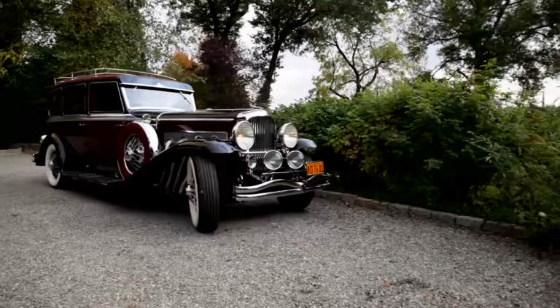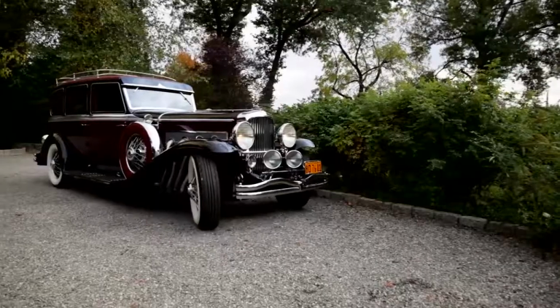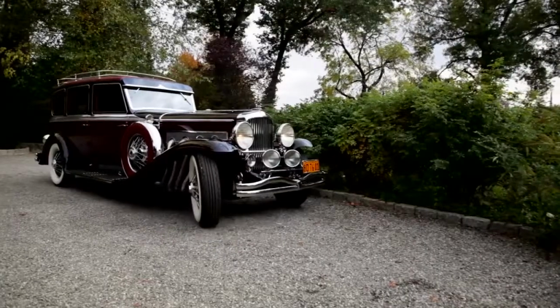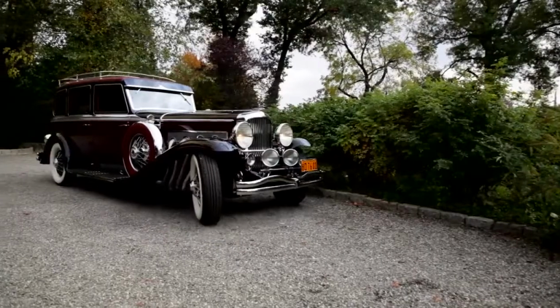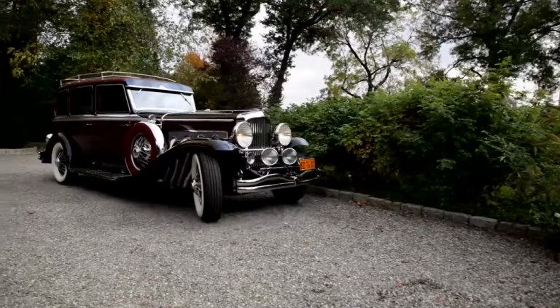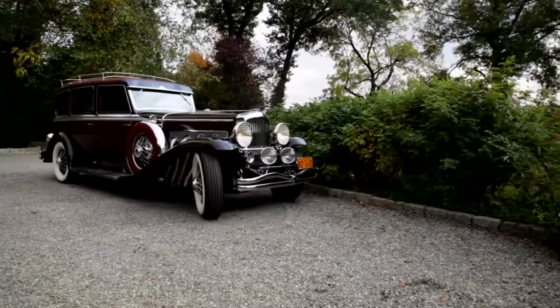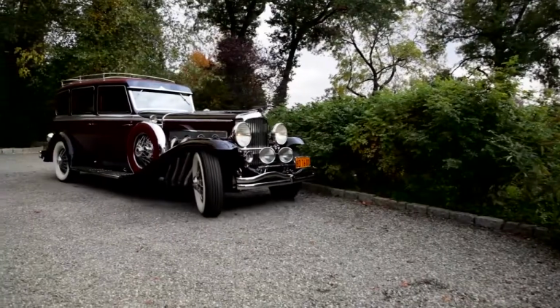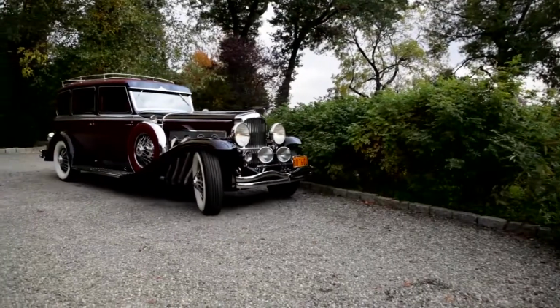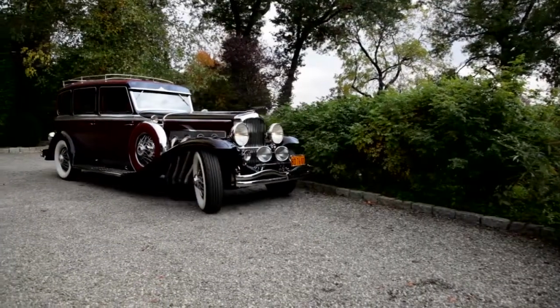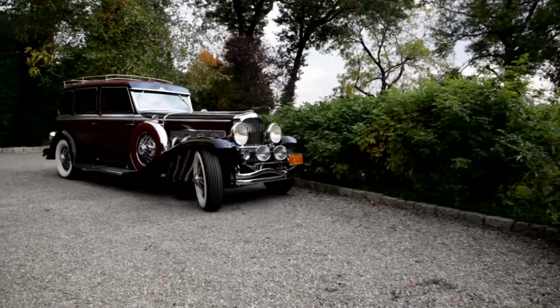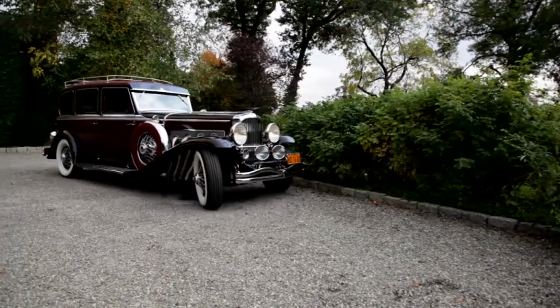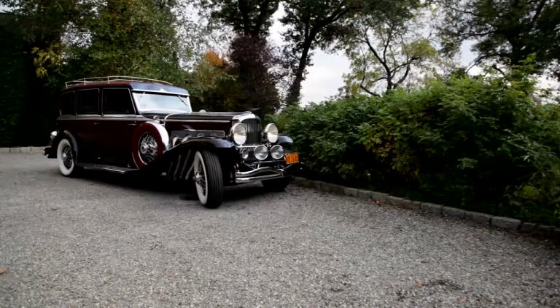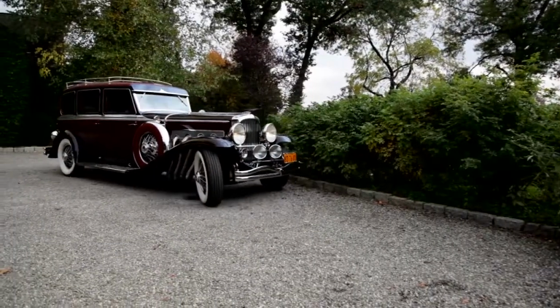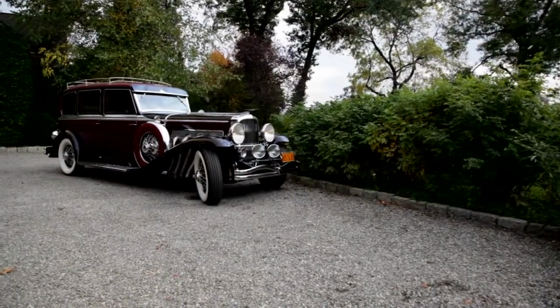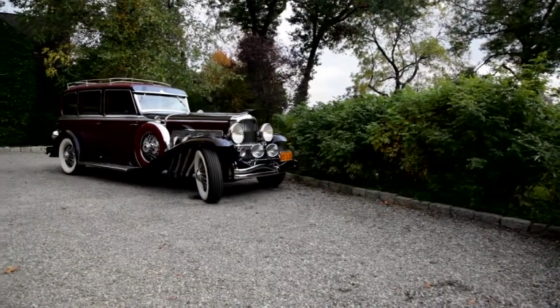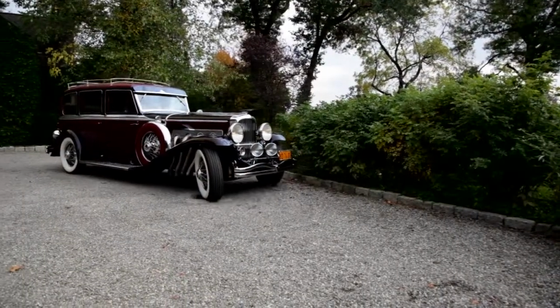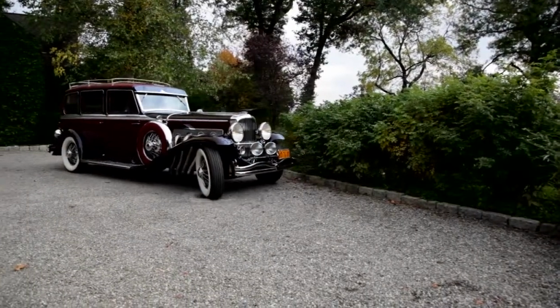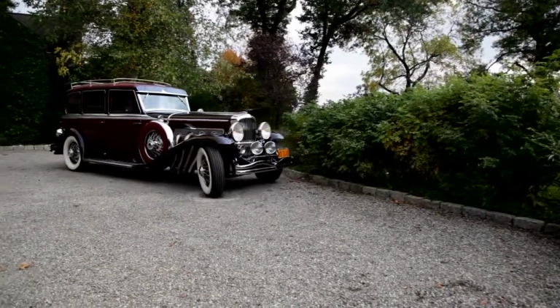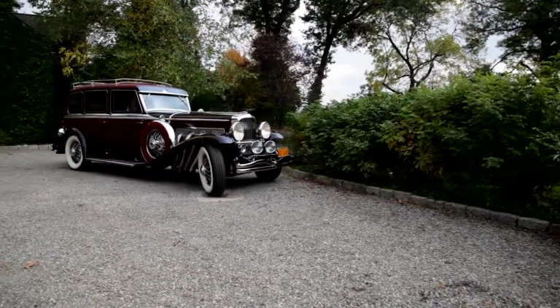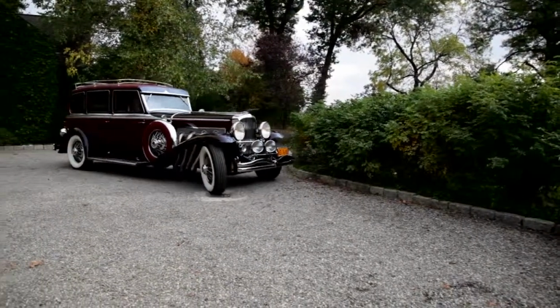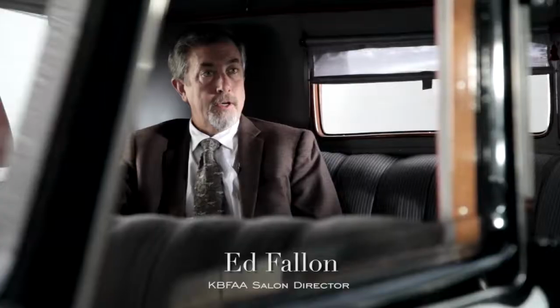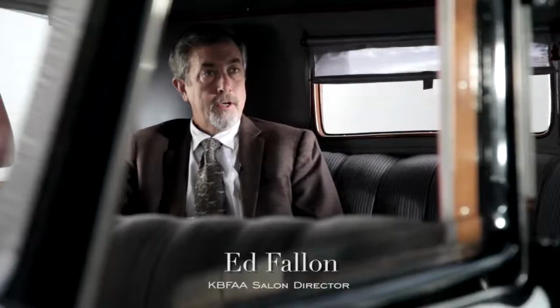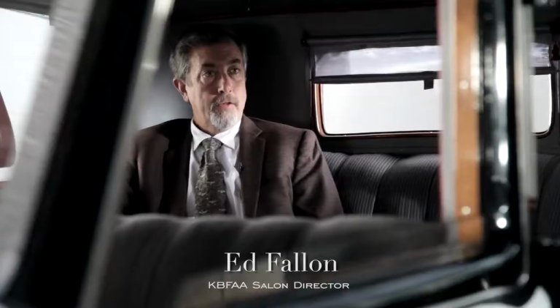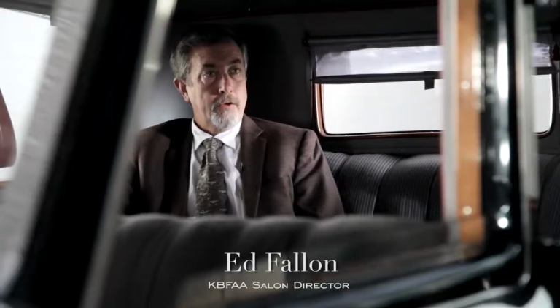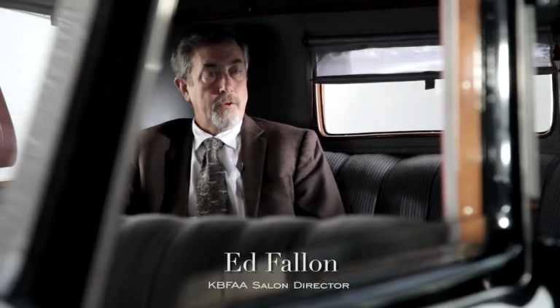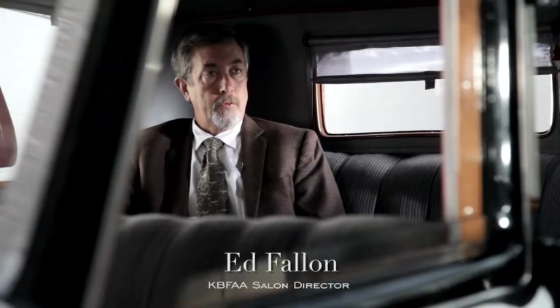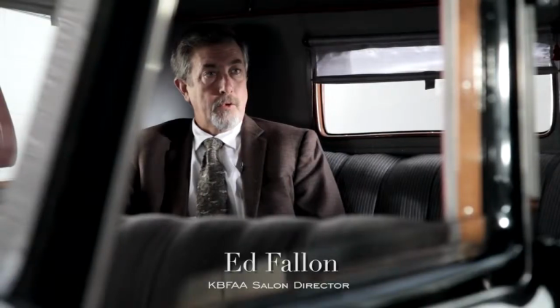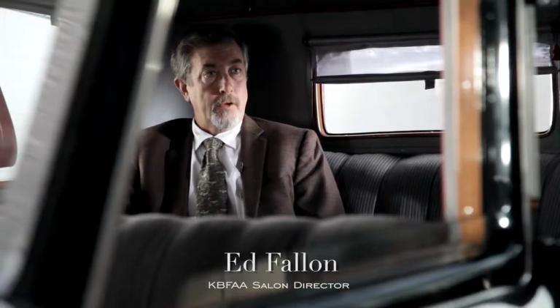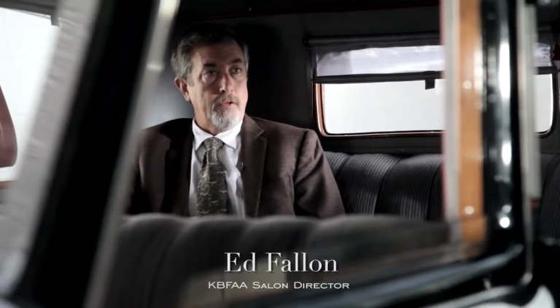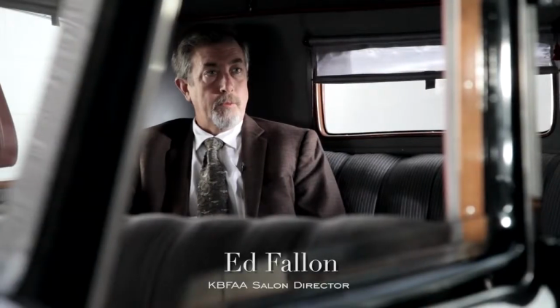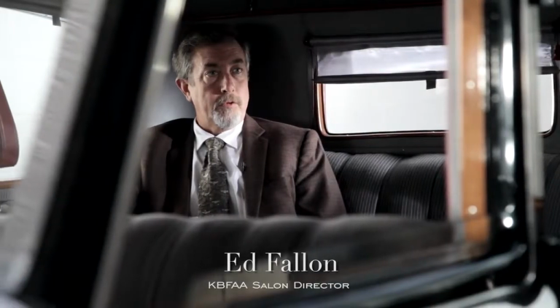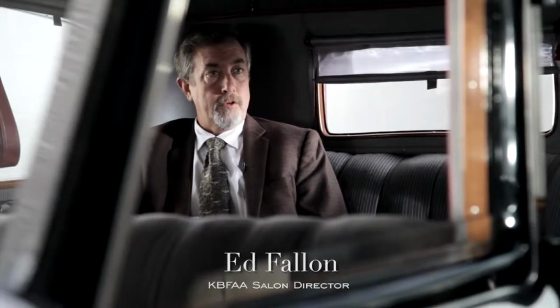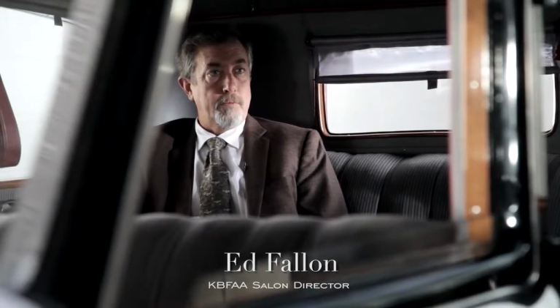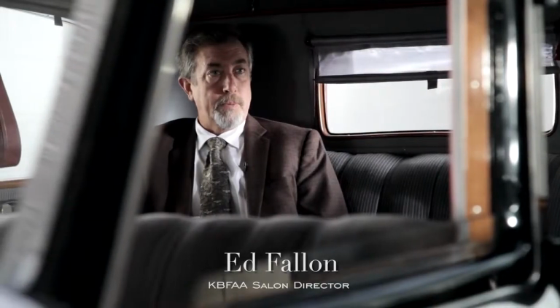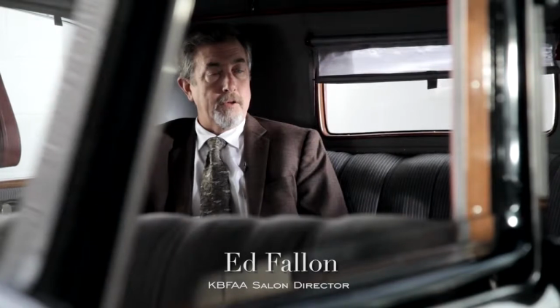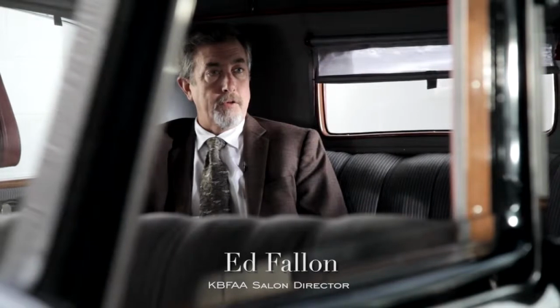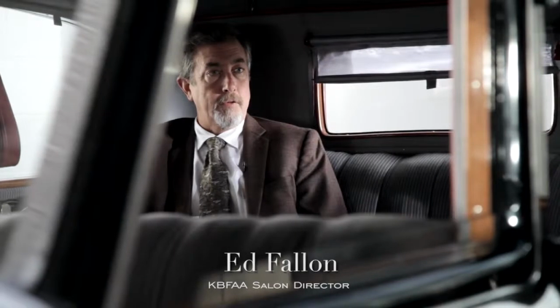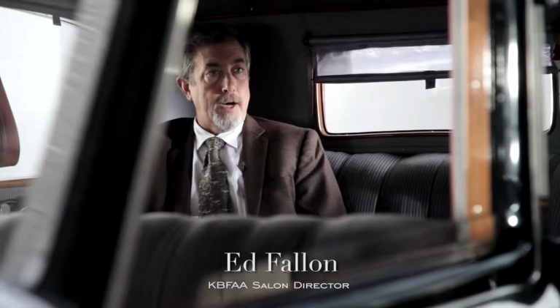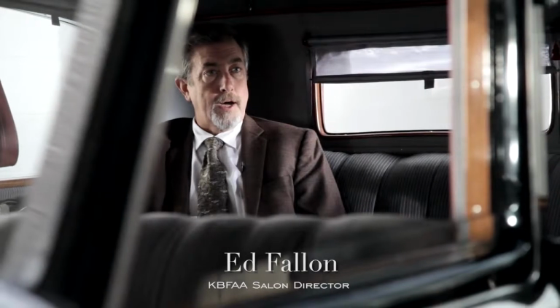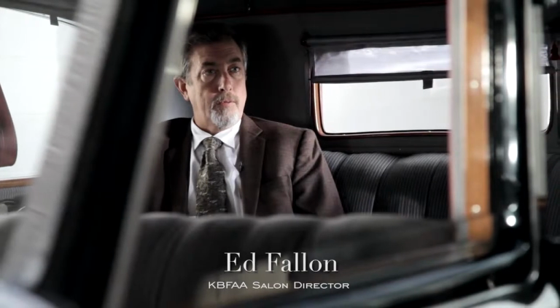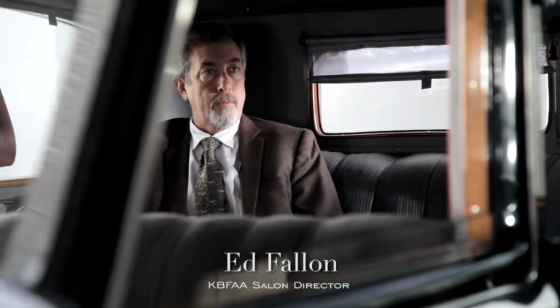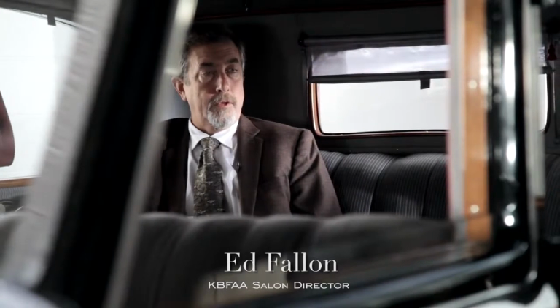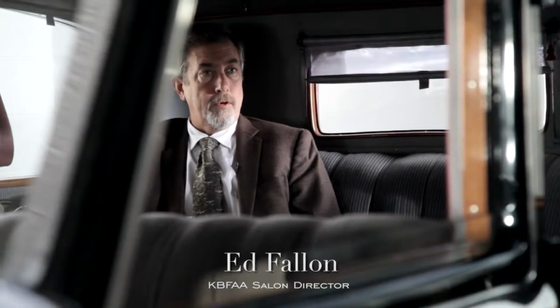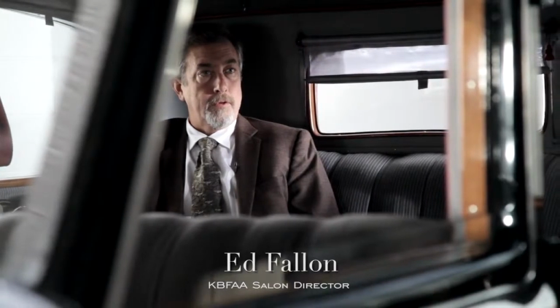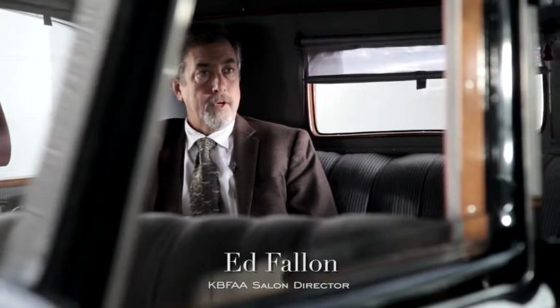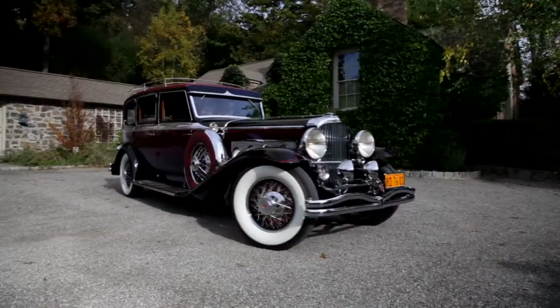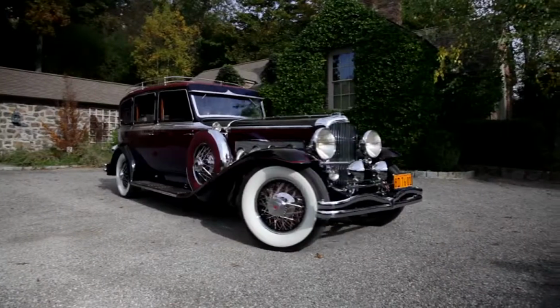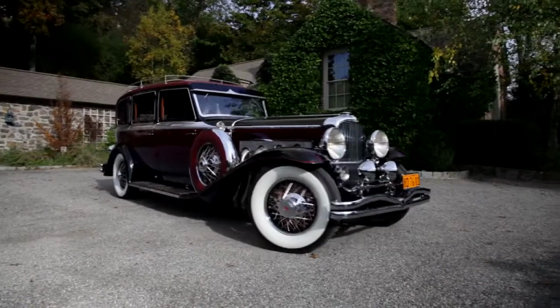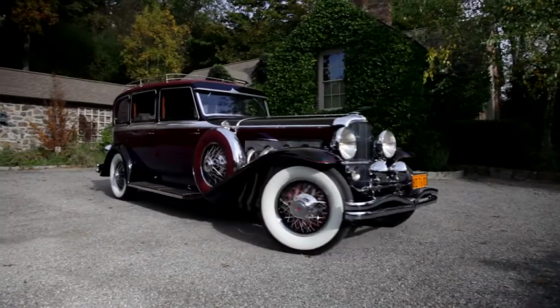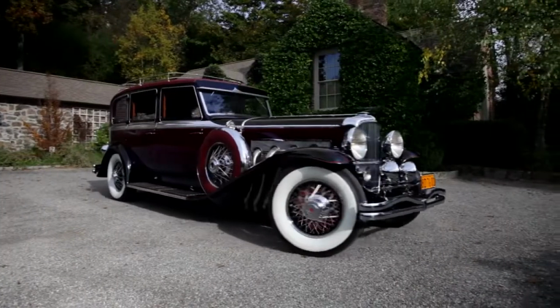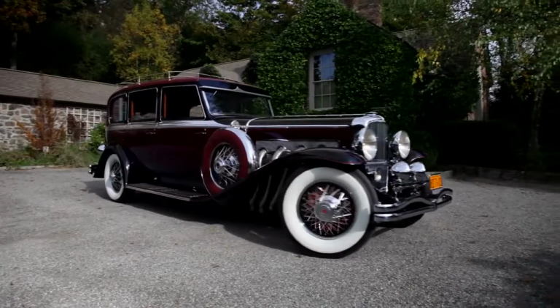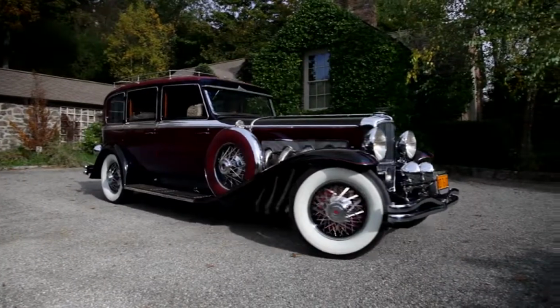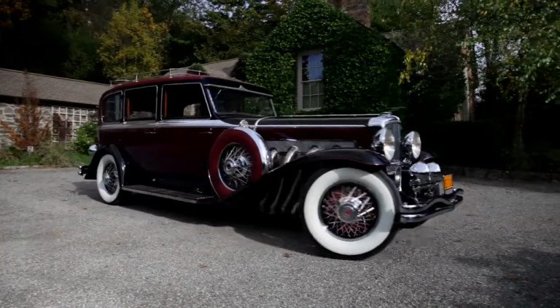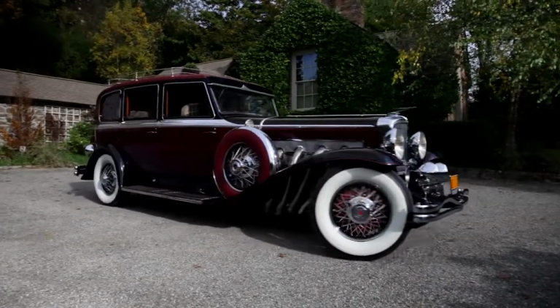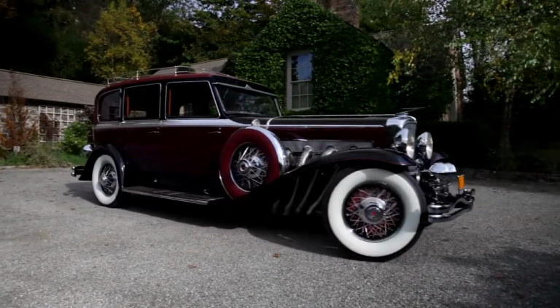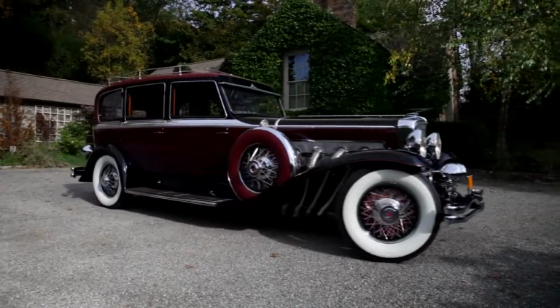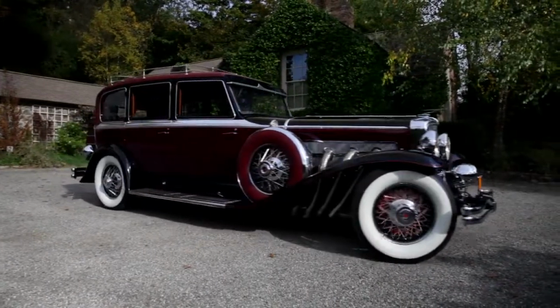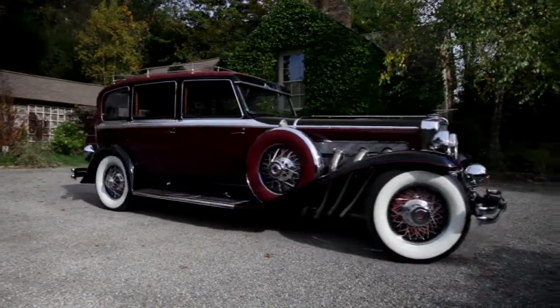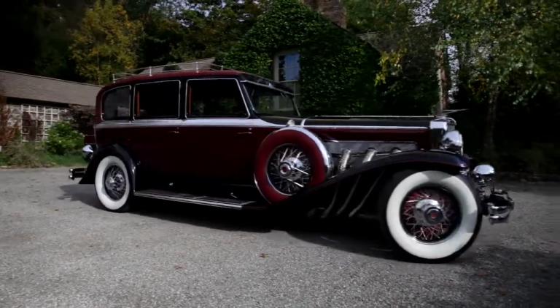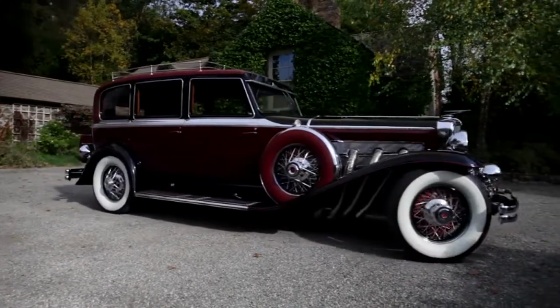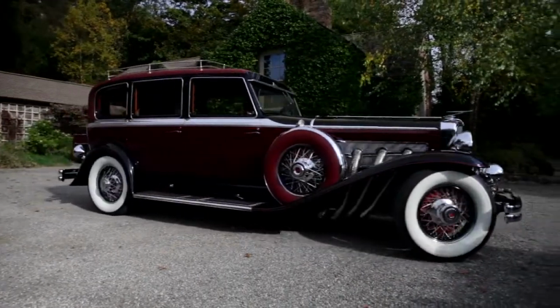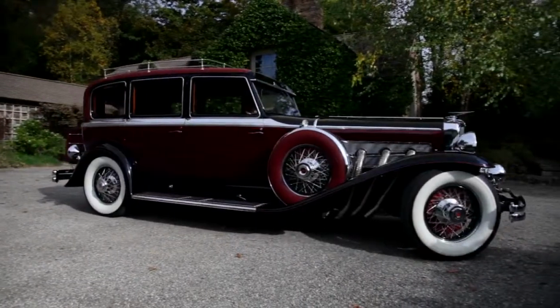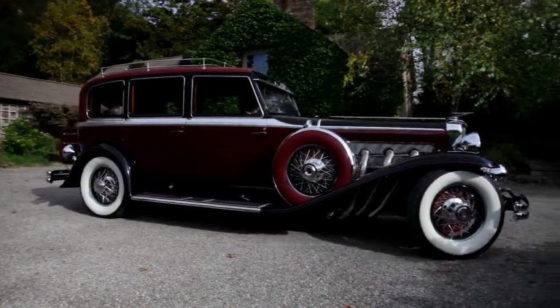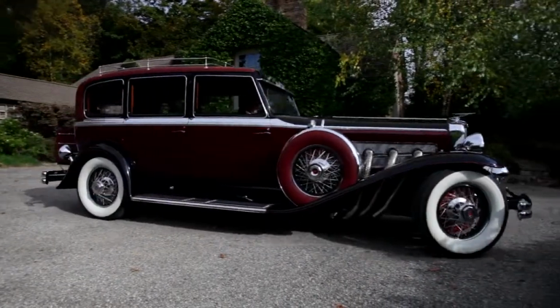This car is the epitome of luxury. This was one of the most expensive automobiles. It is the mightiest motor car built in America.